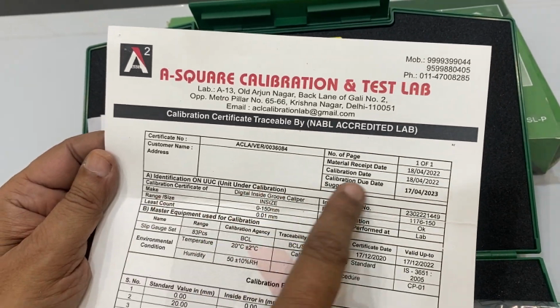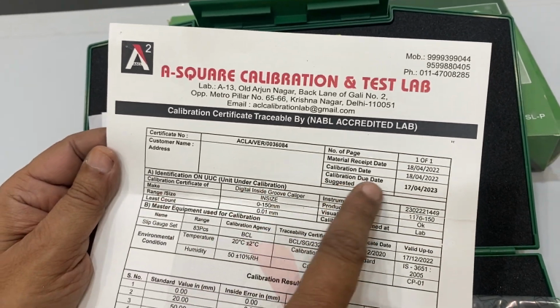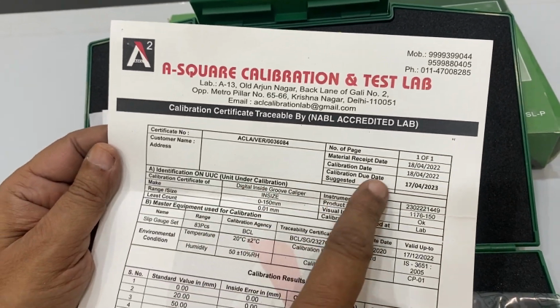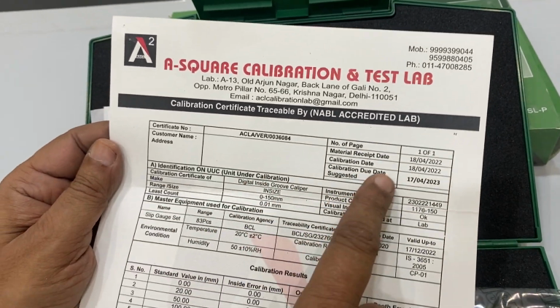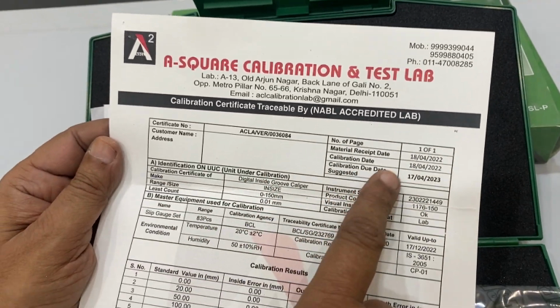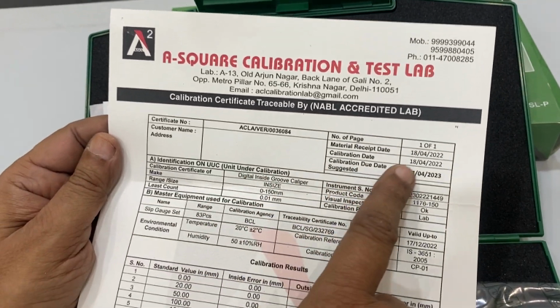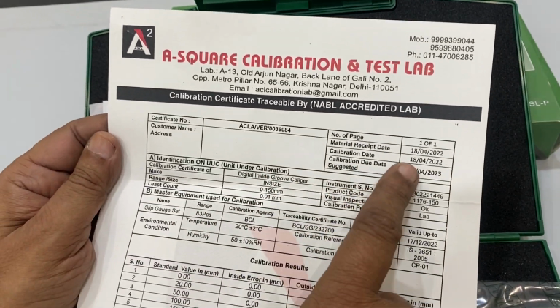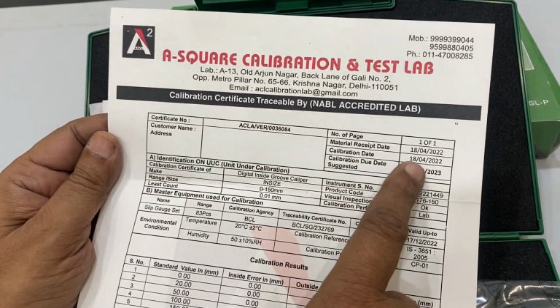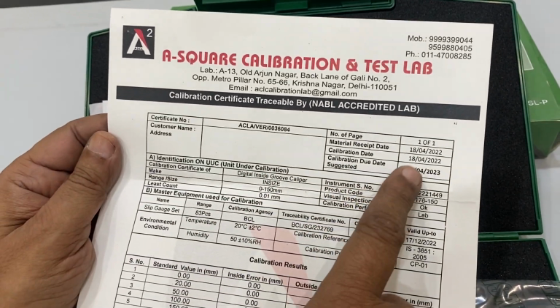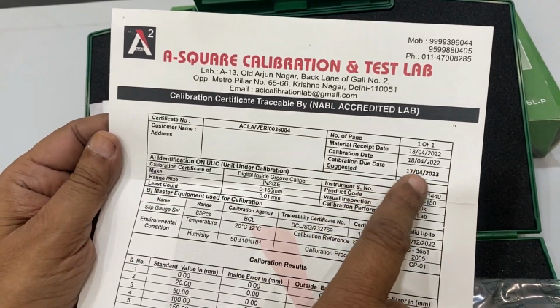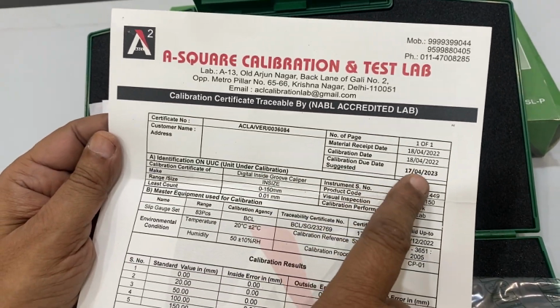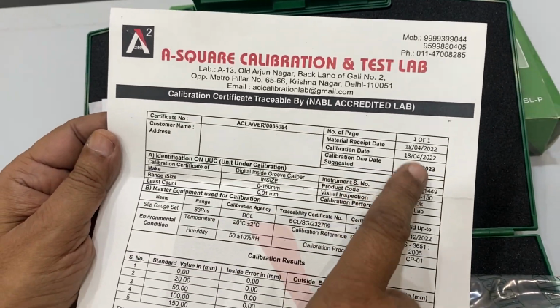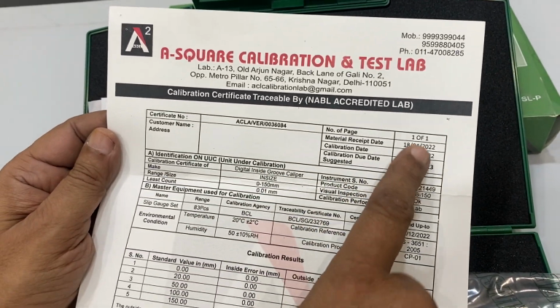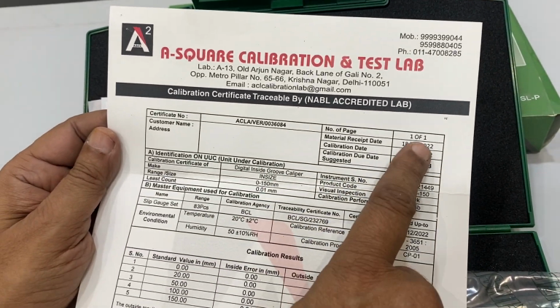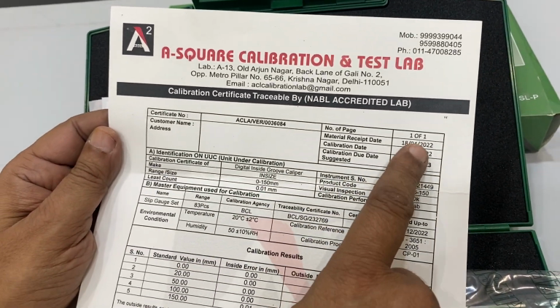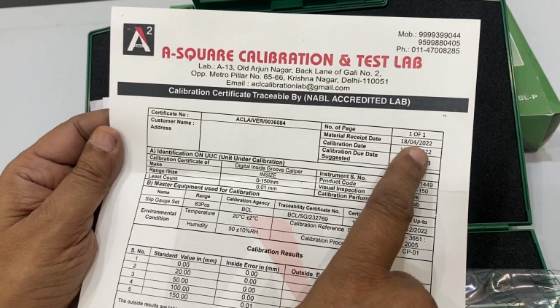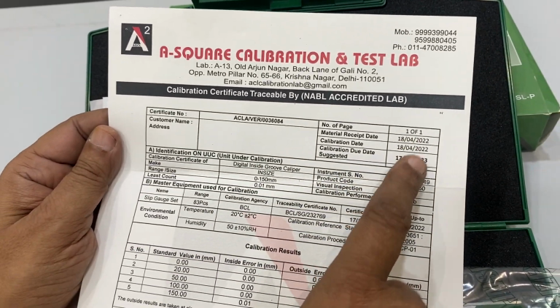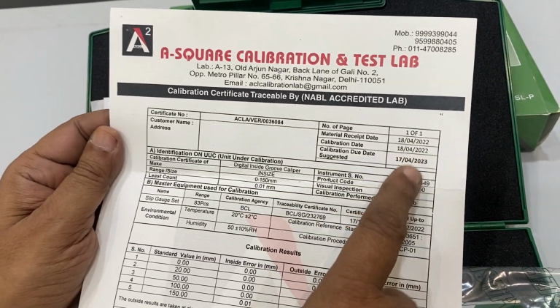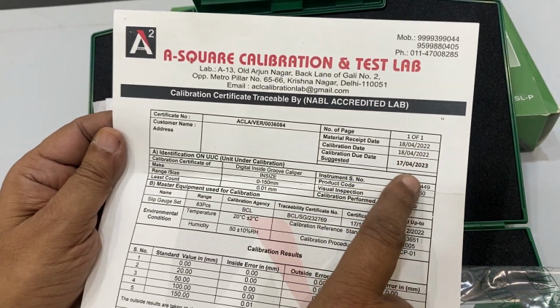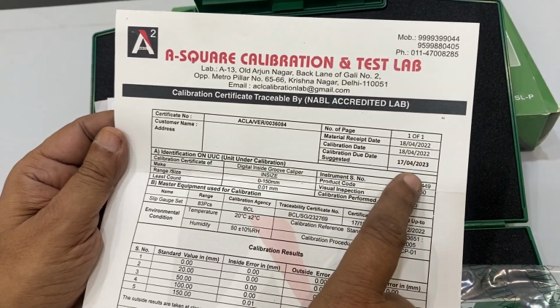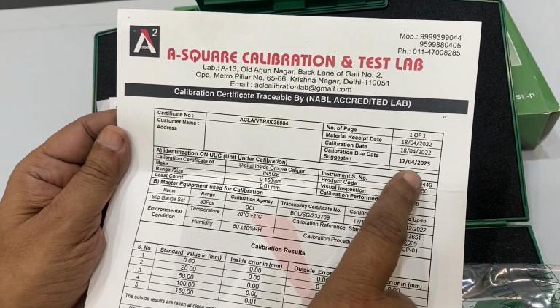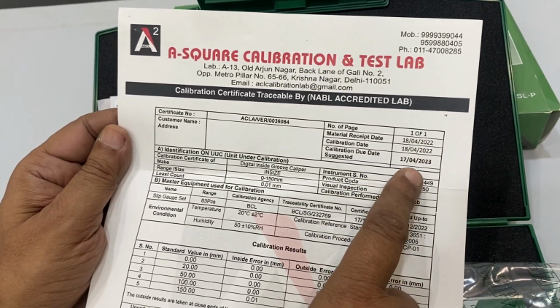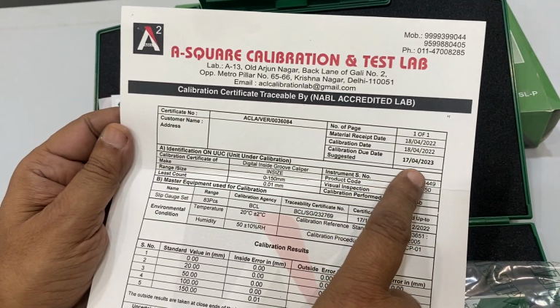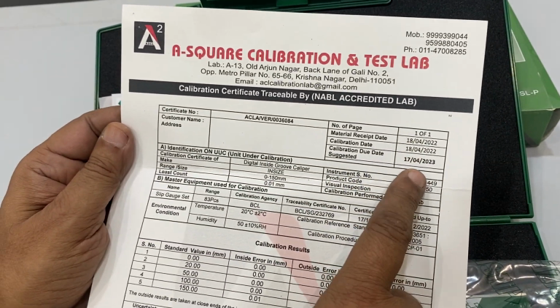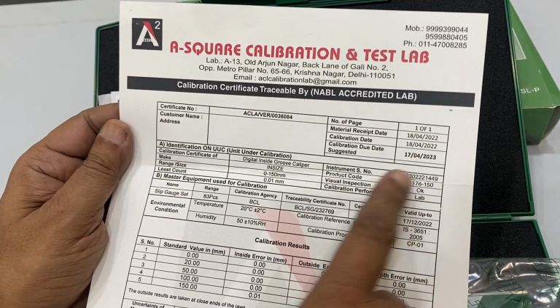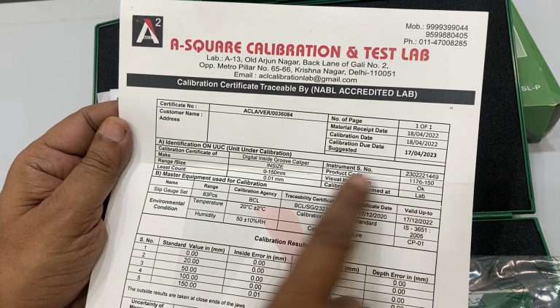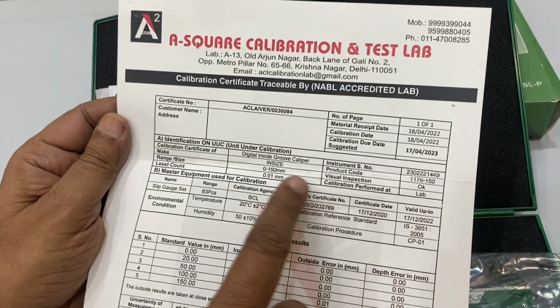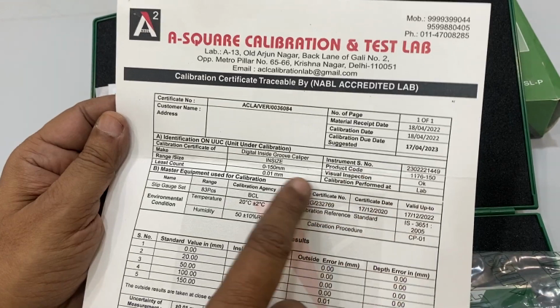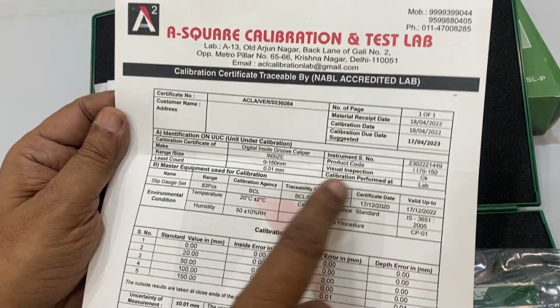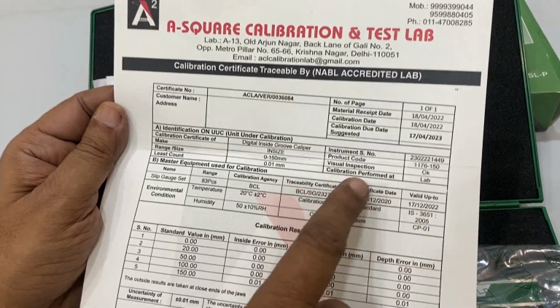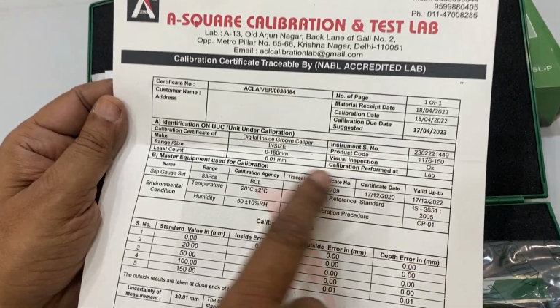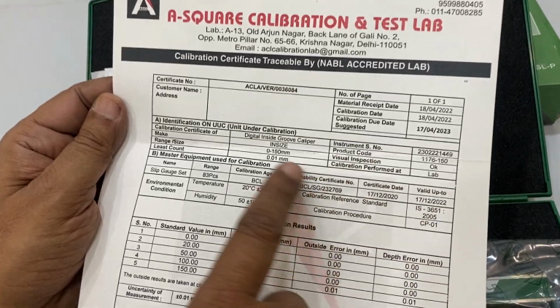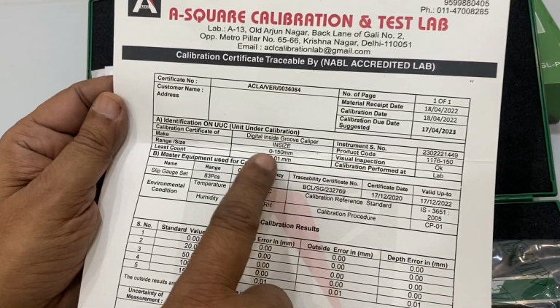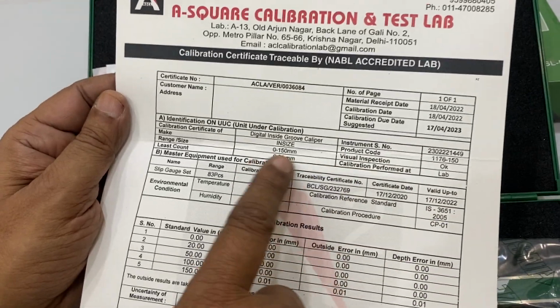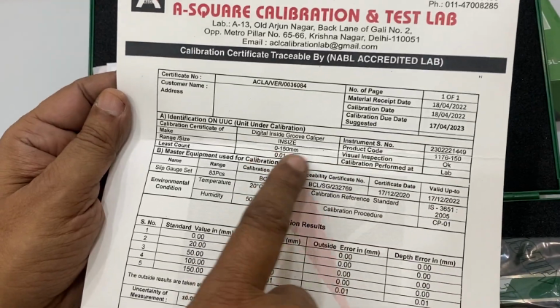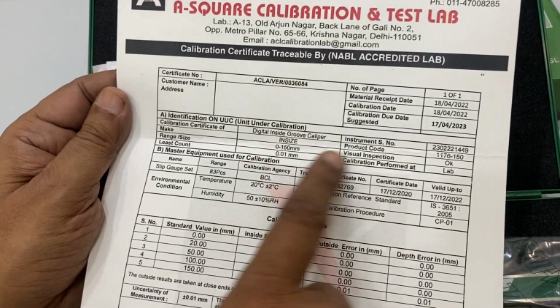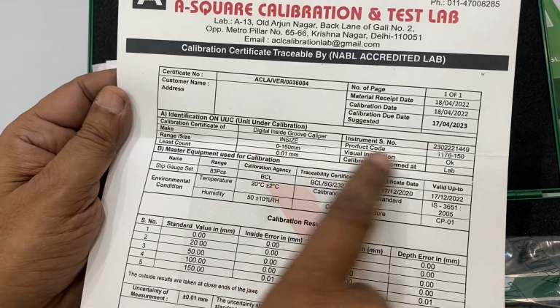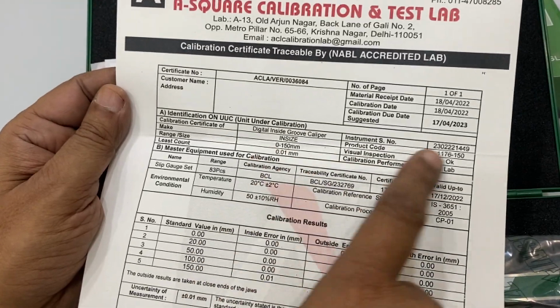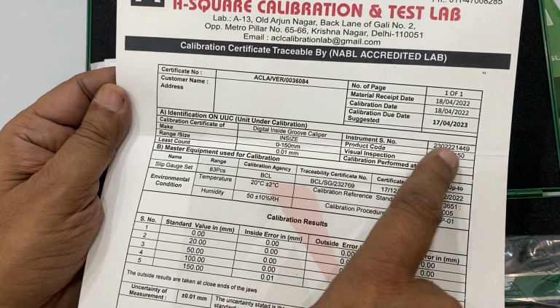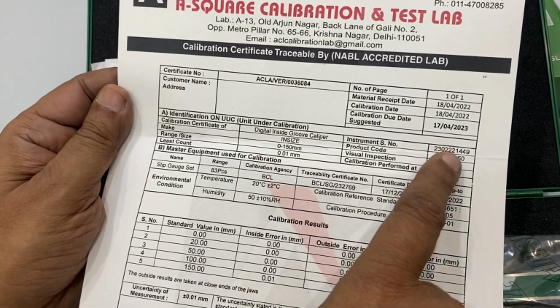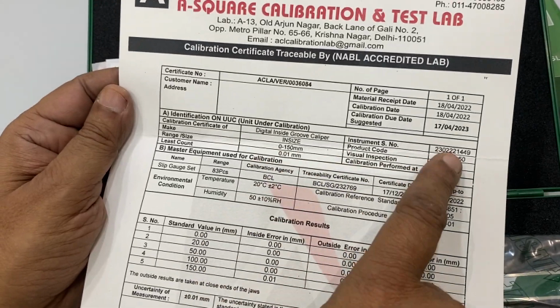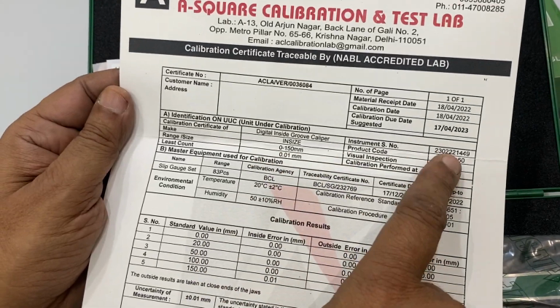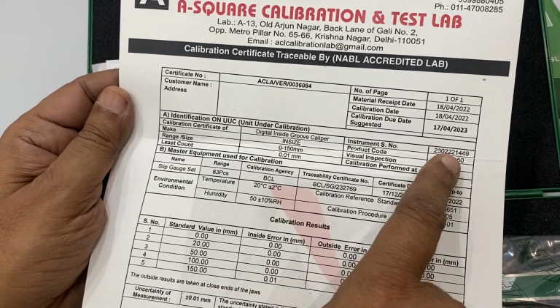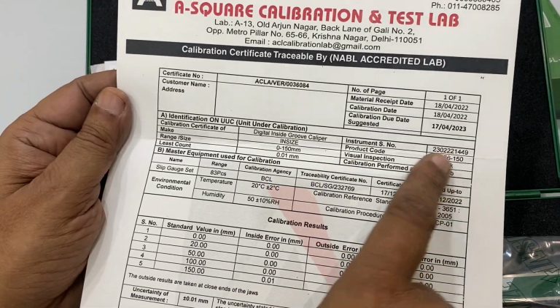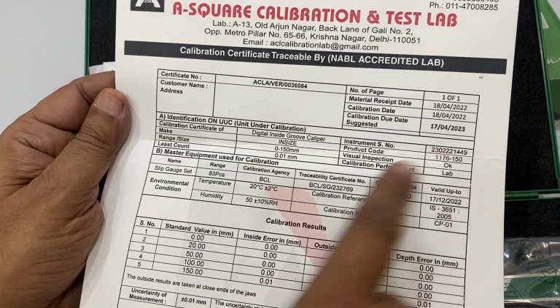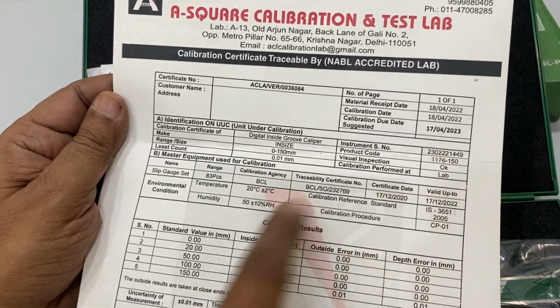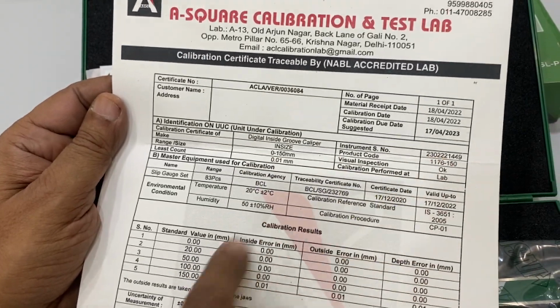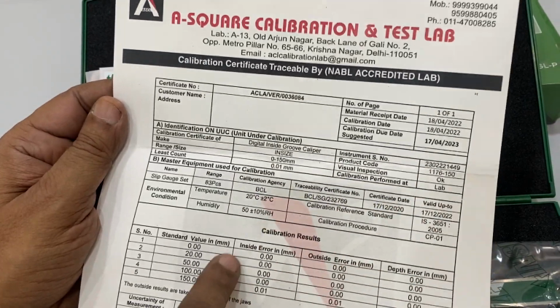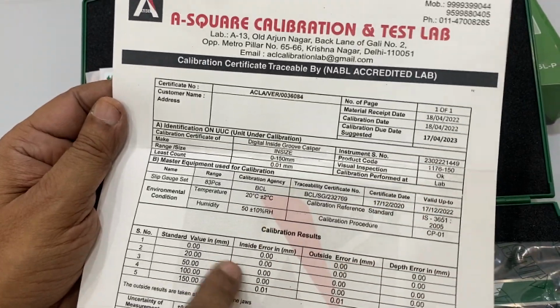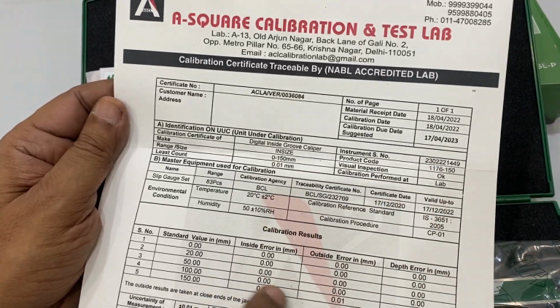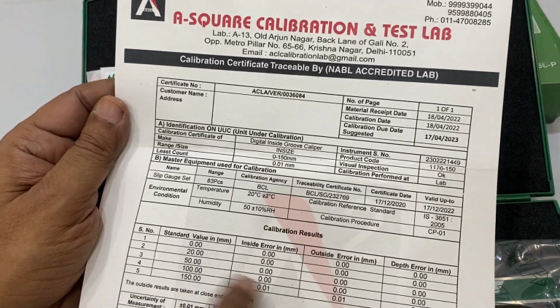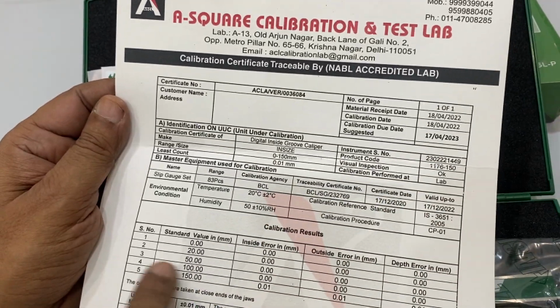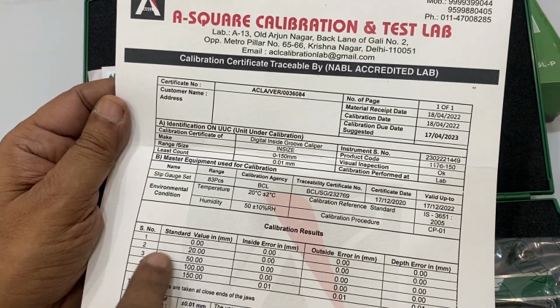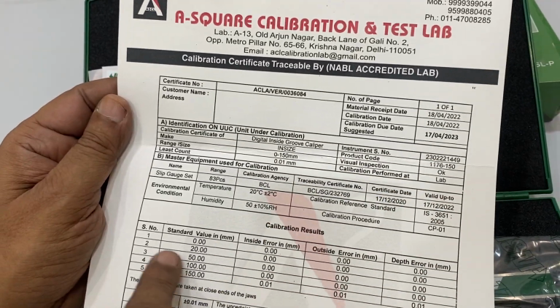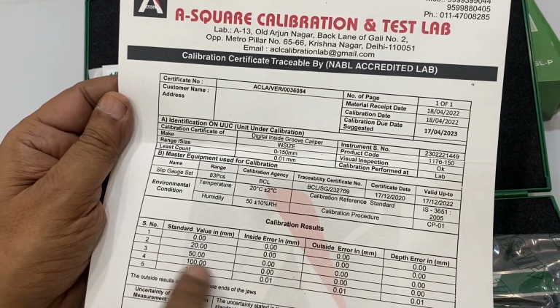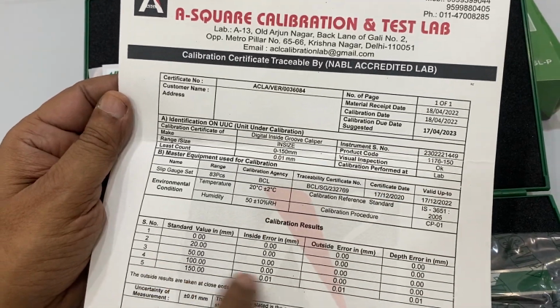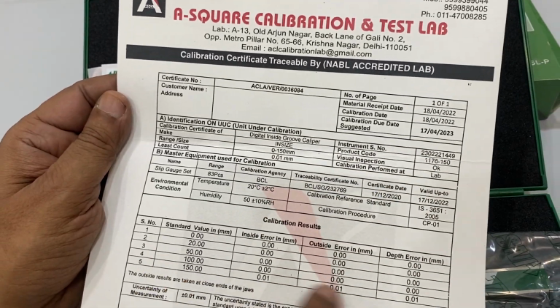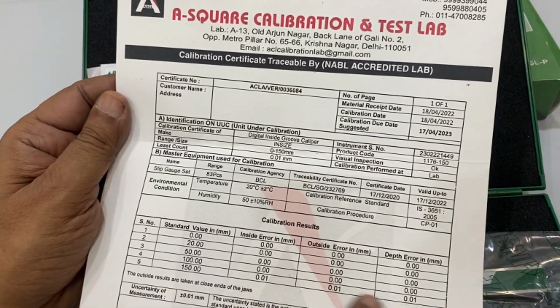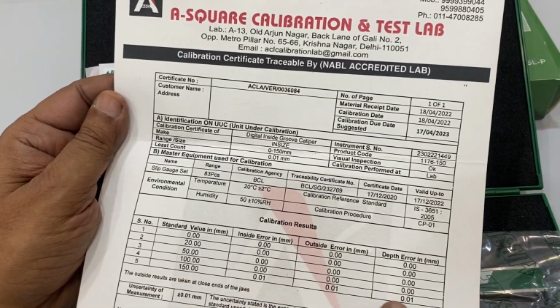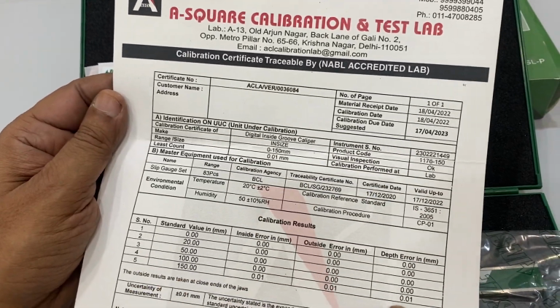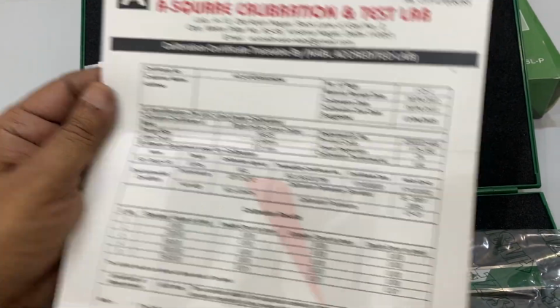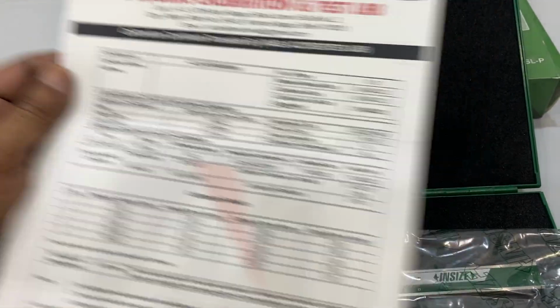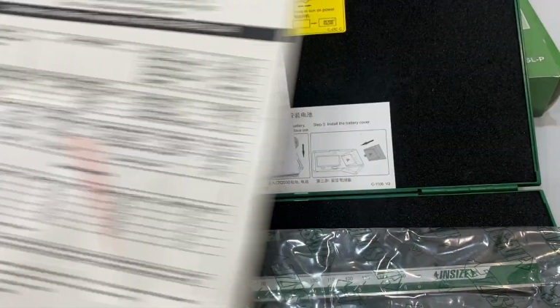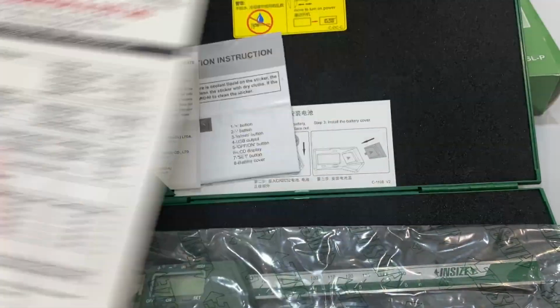The NABL certificate has a date of calibration, a serial number, and shows what the readings are for the instrument.